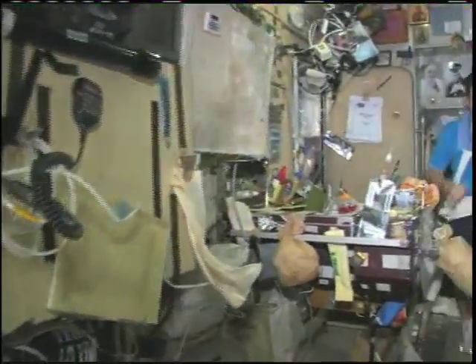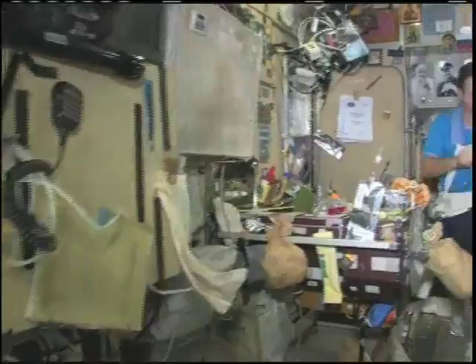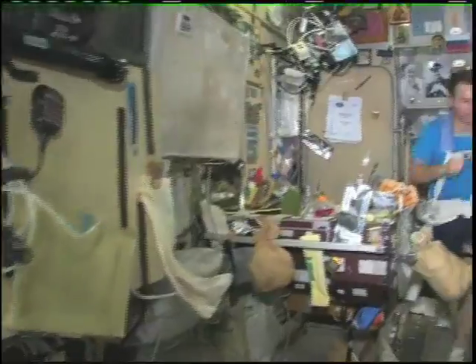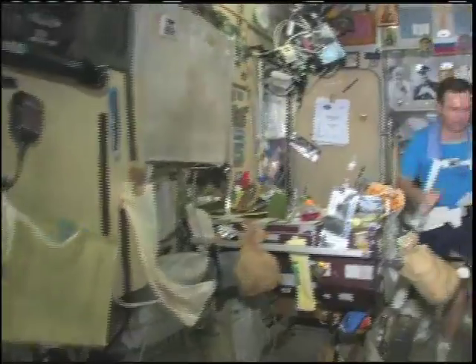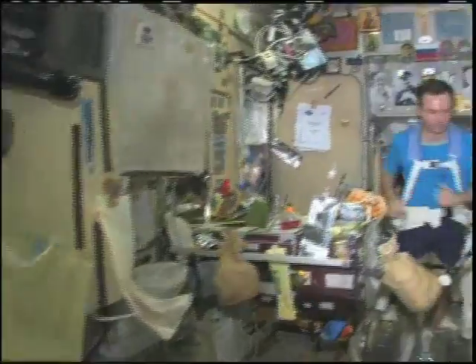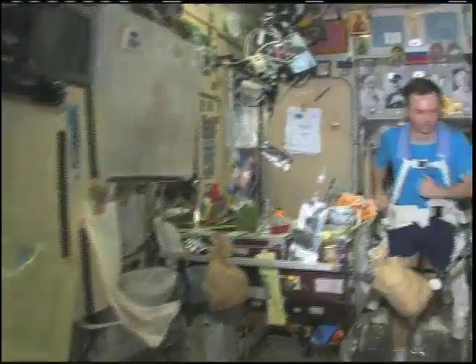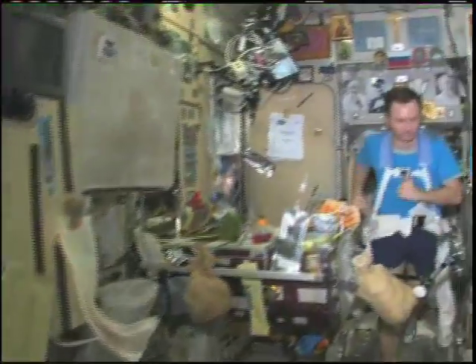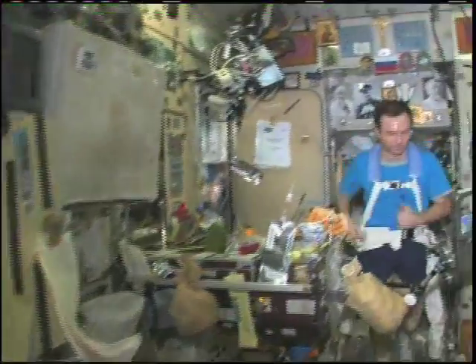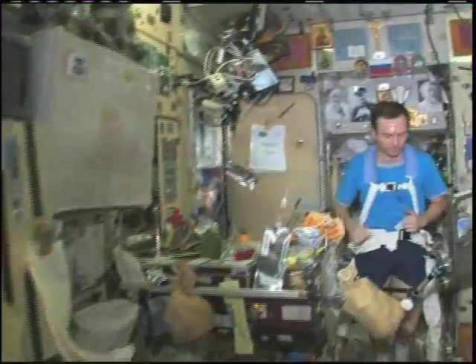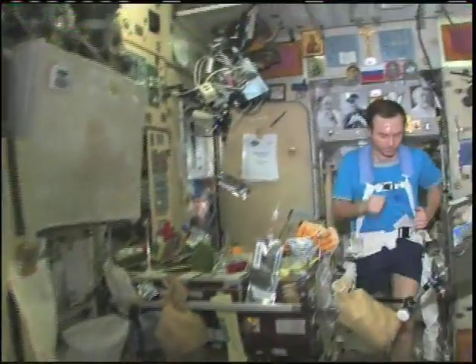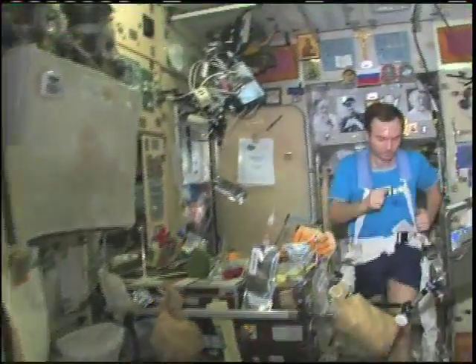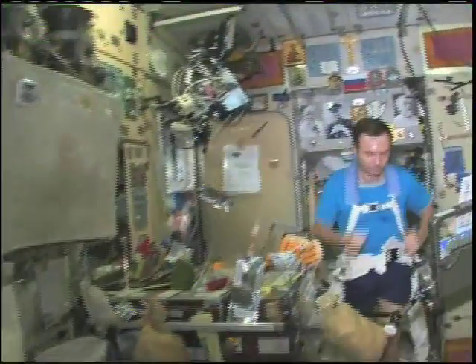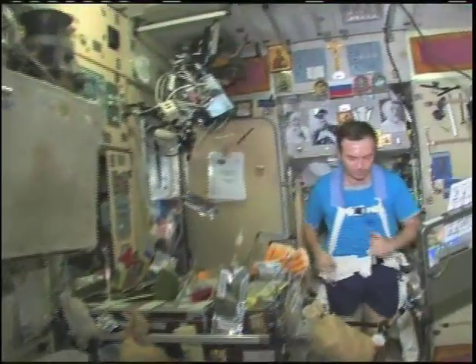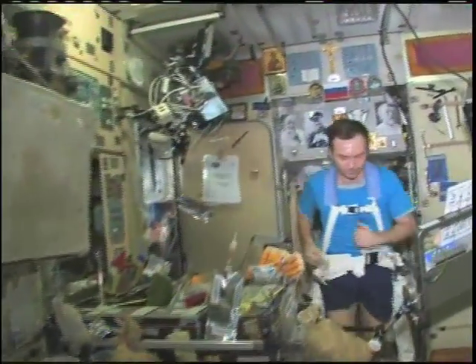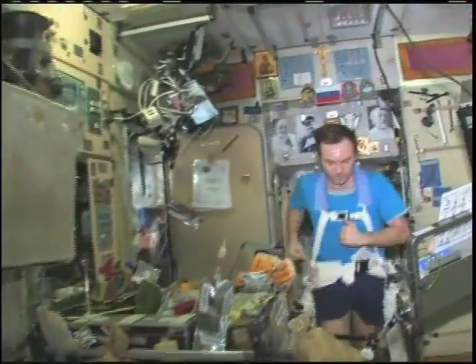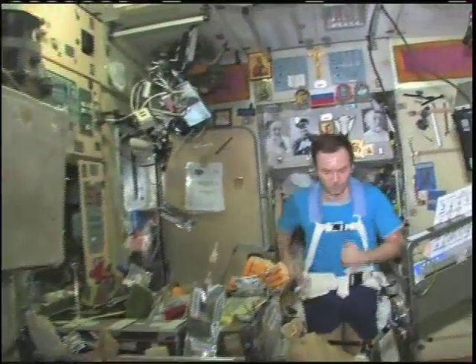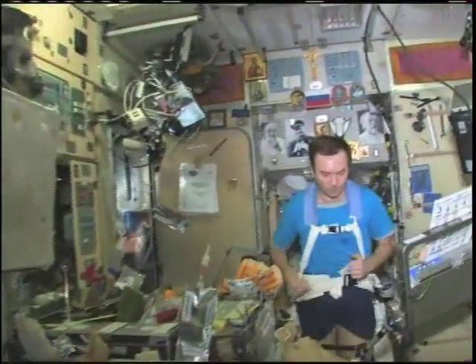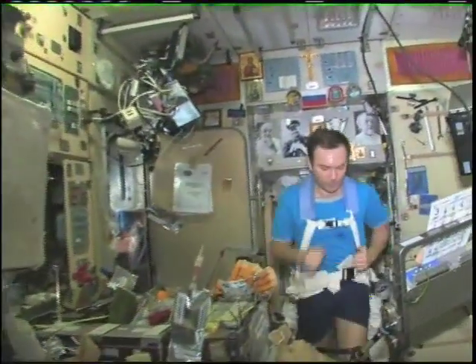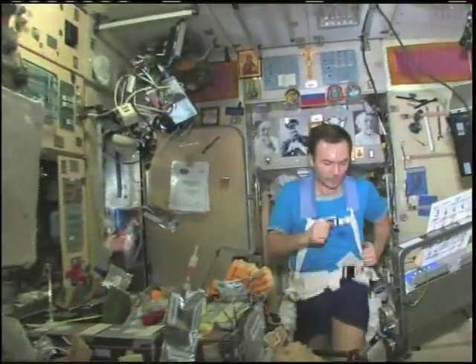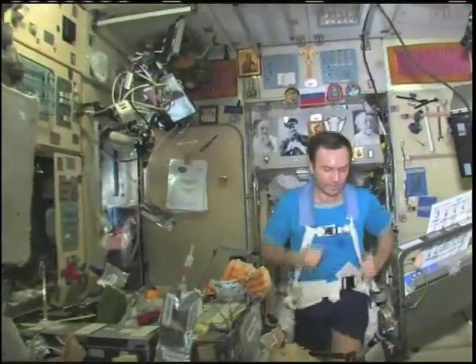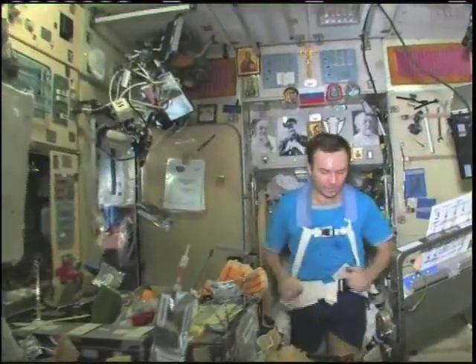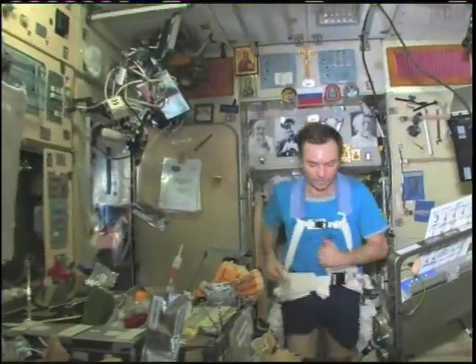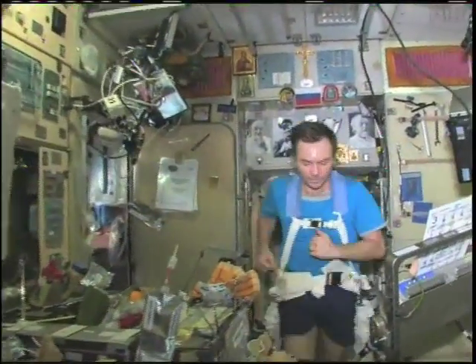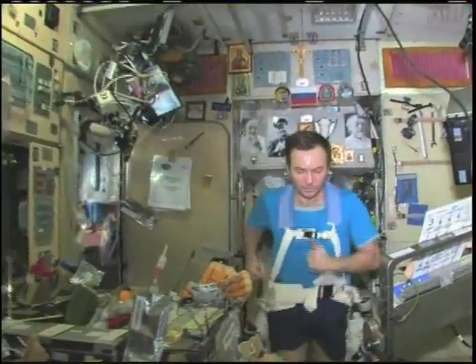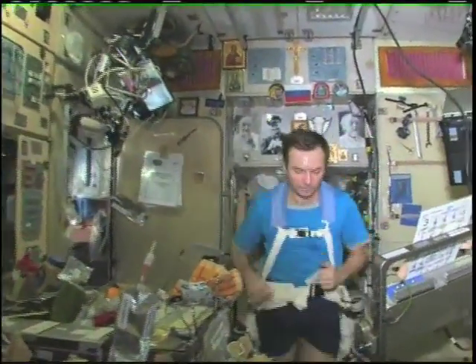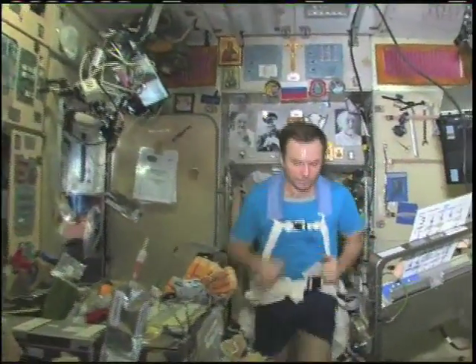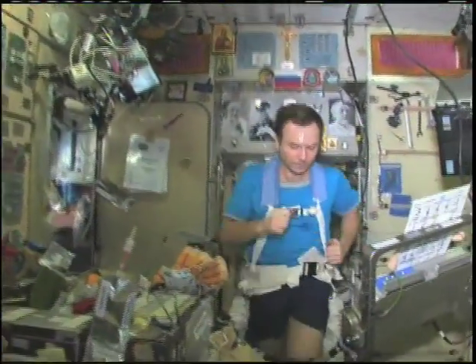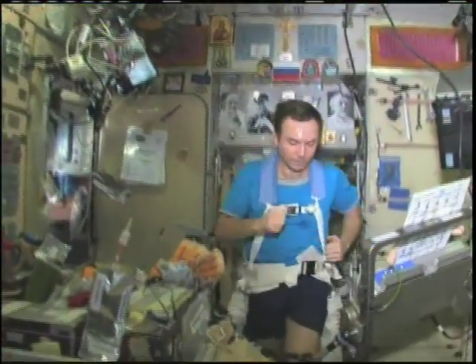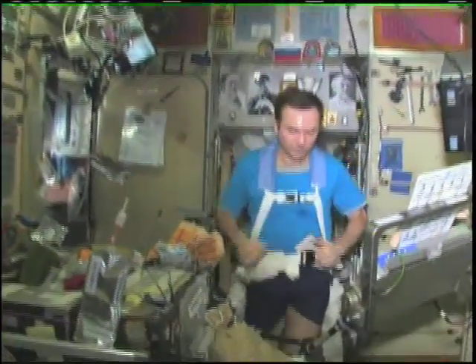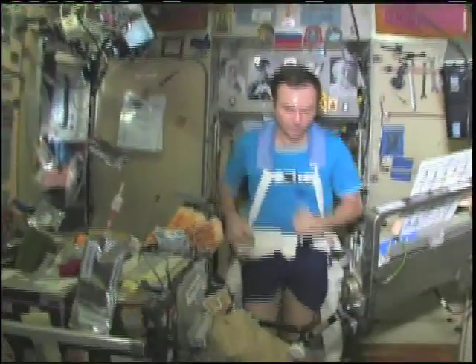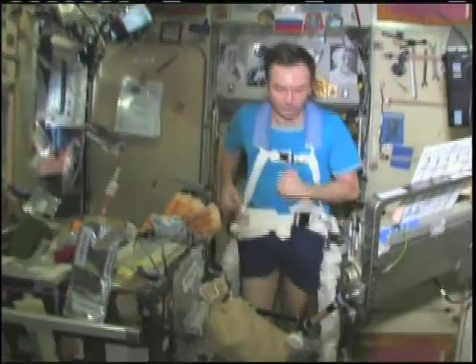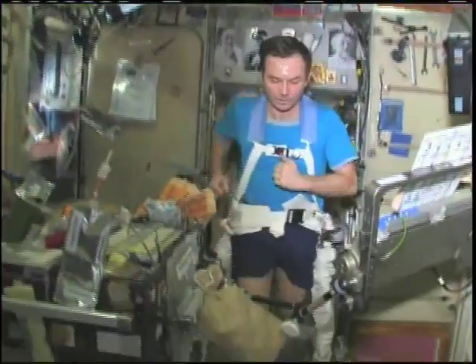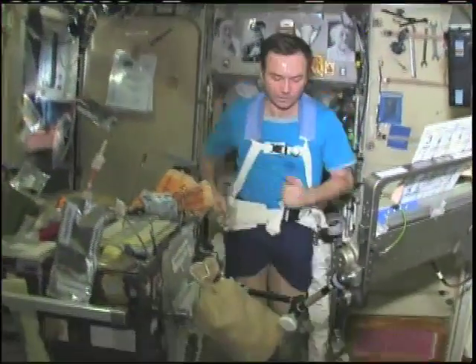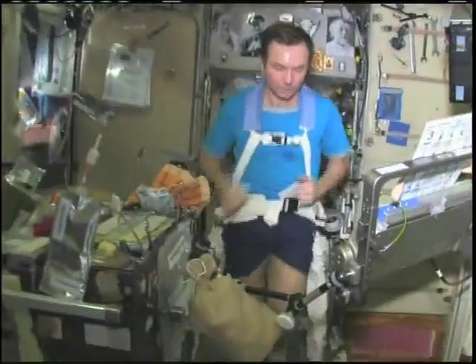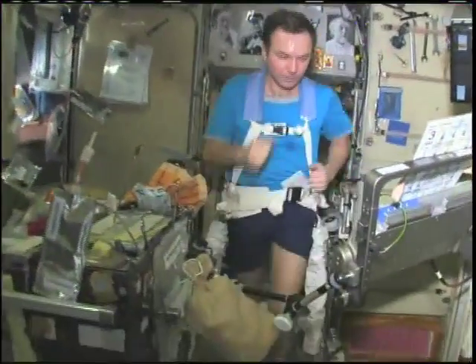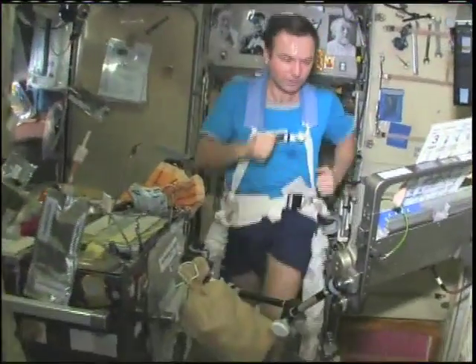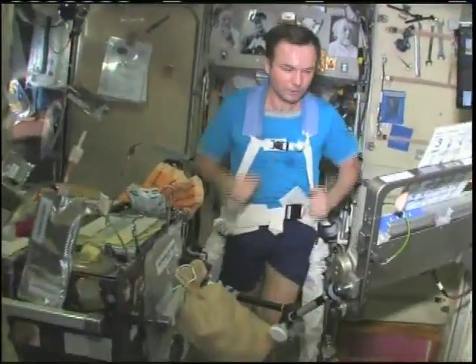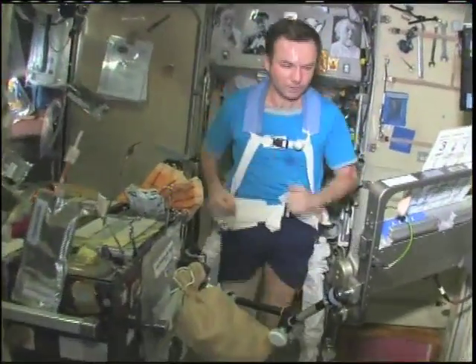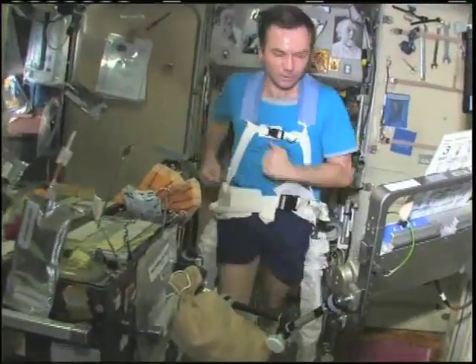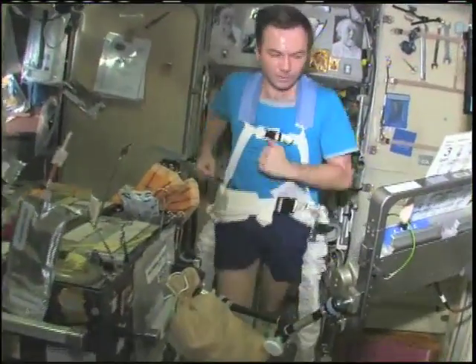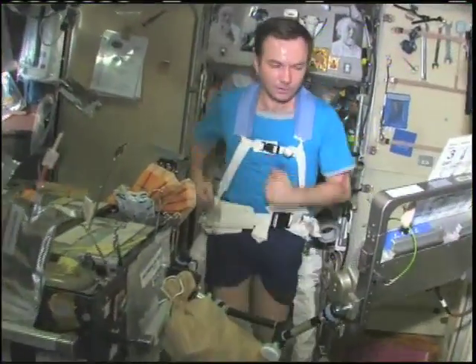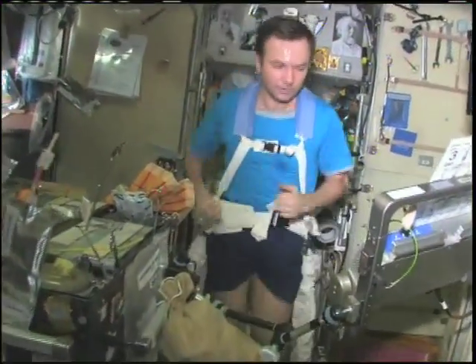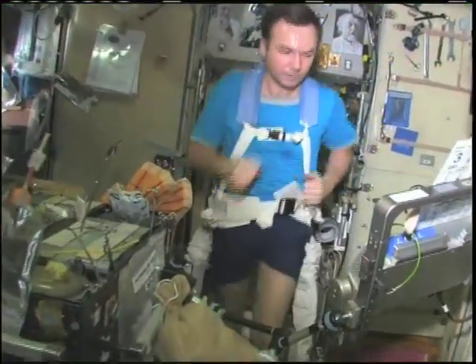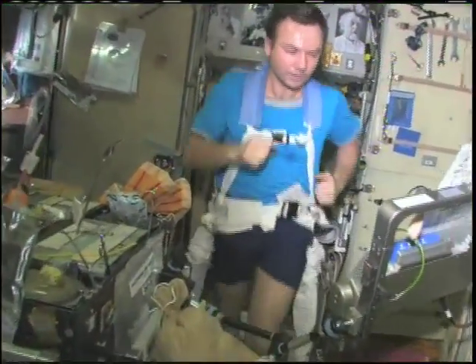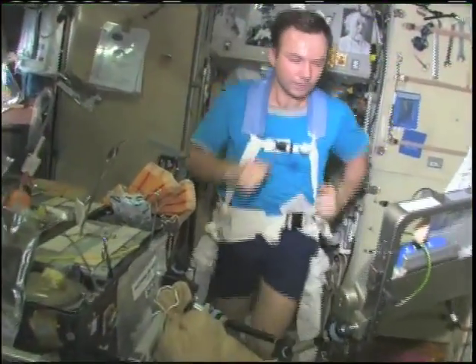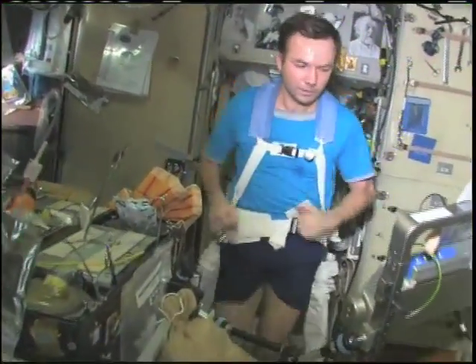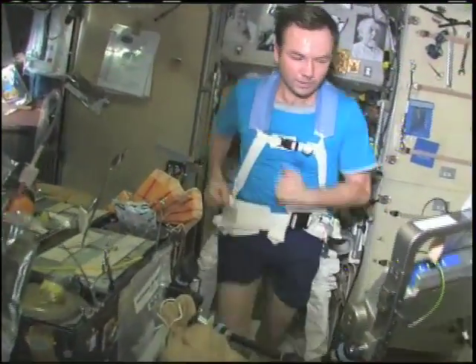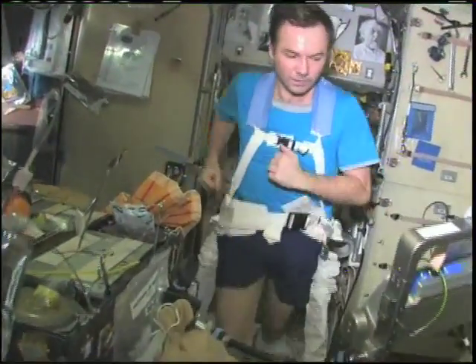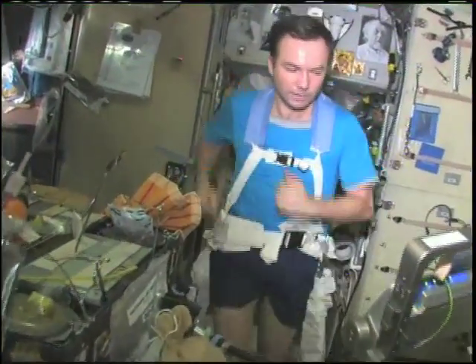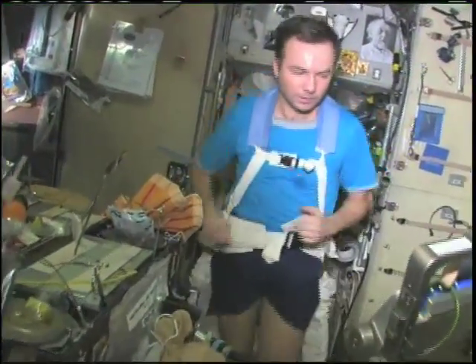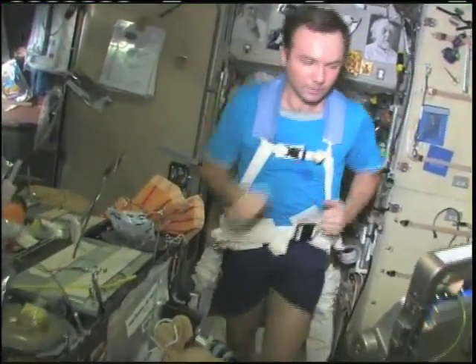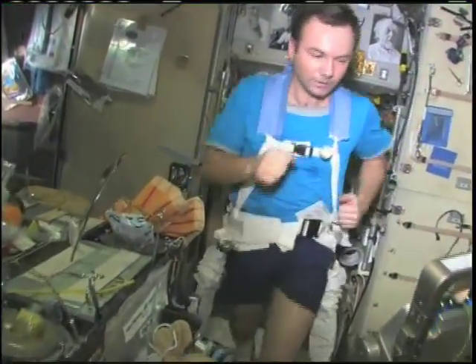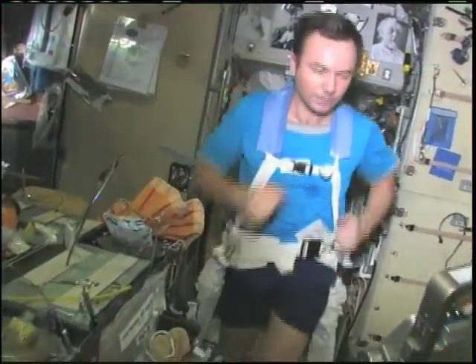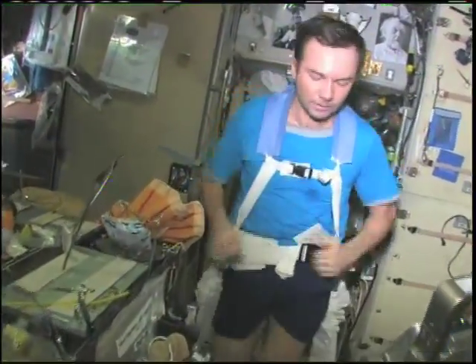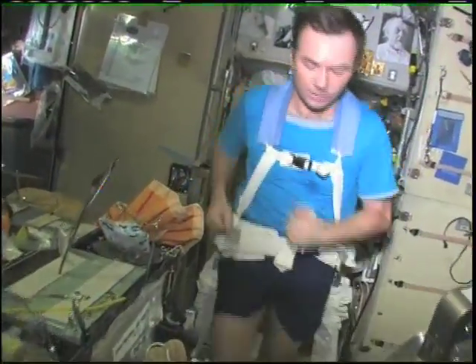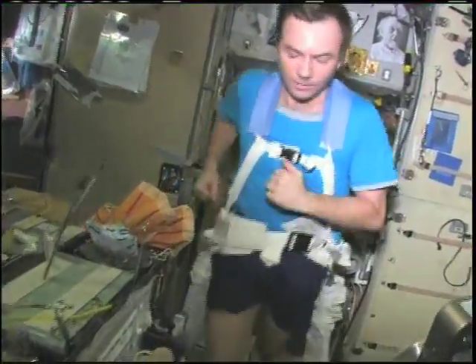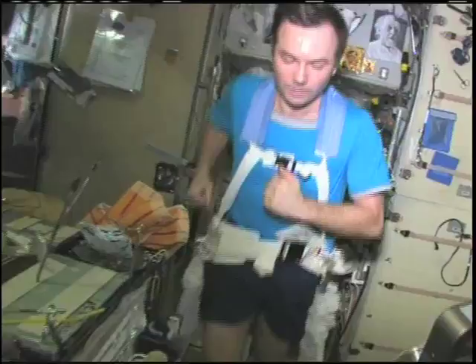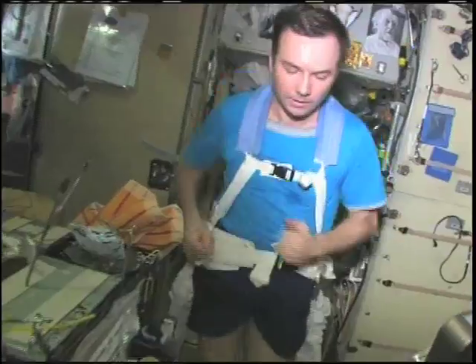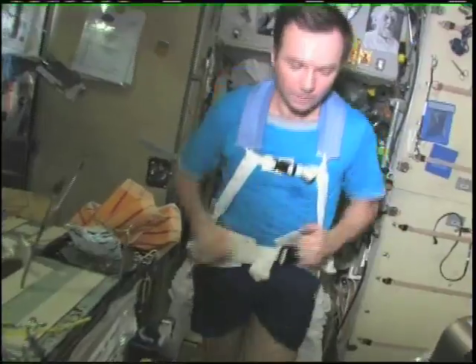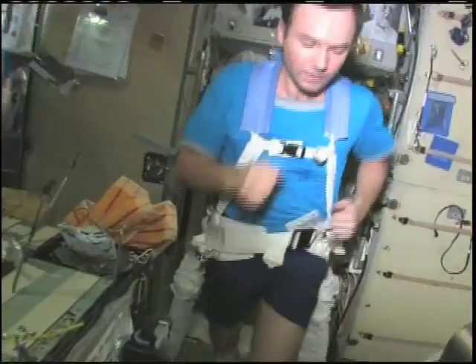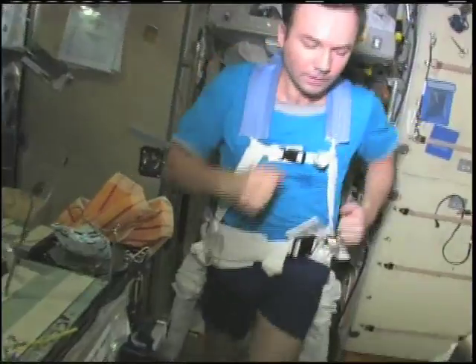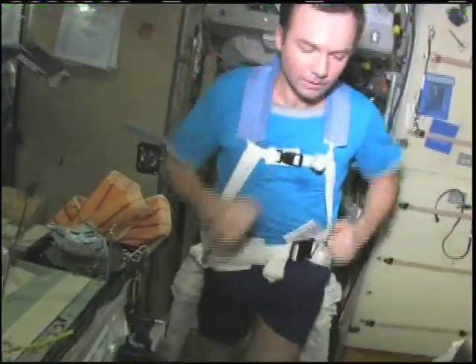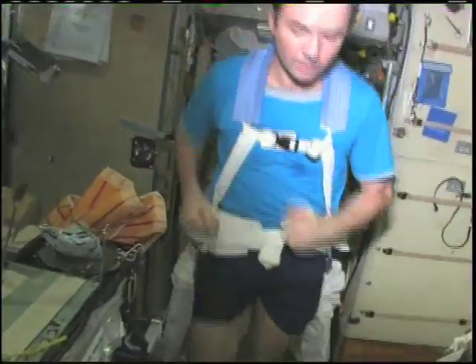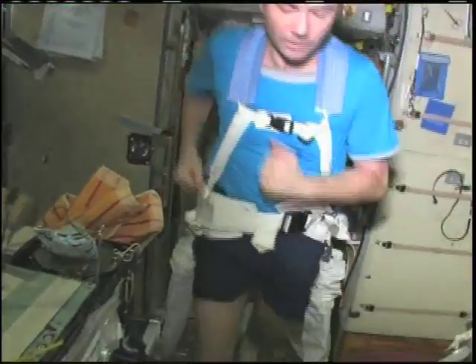There's my crewmate Yuri Lonchikov, exercising on the treadmill with vibration isolation system — the TVIS.